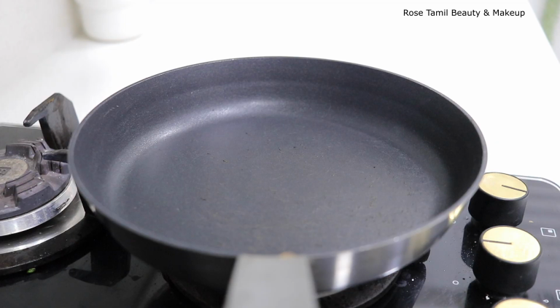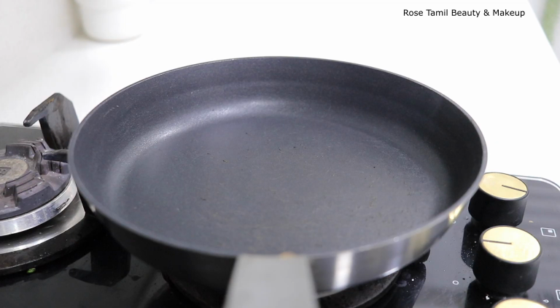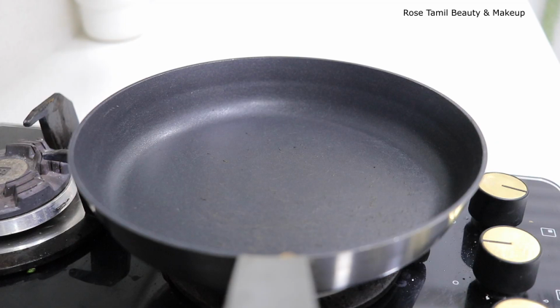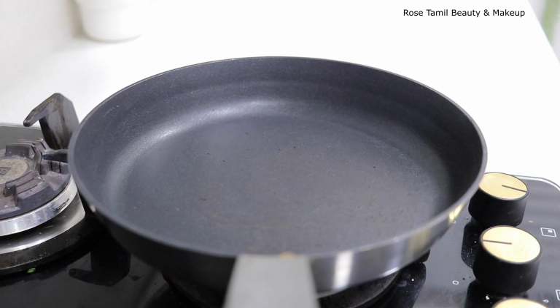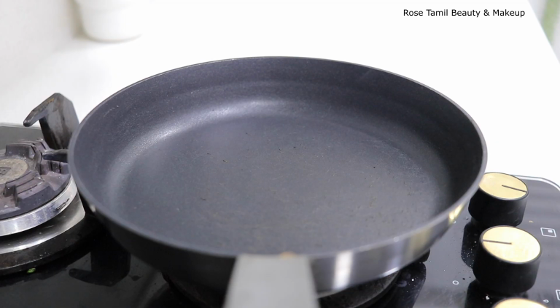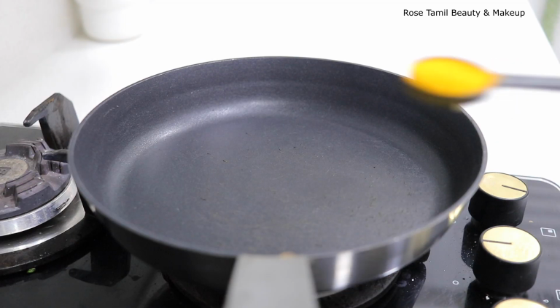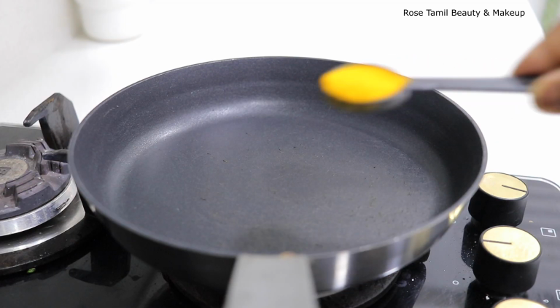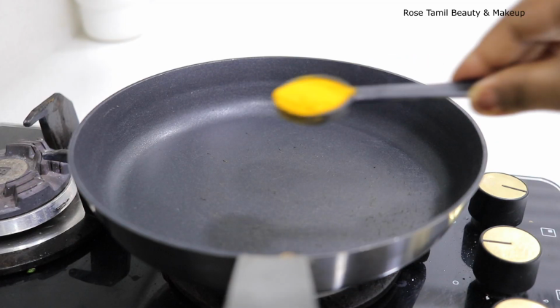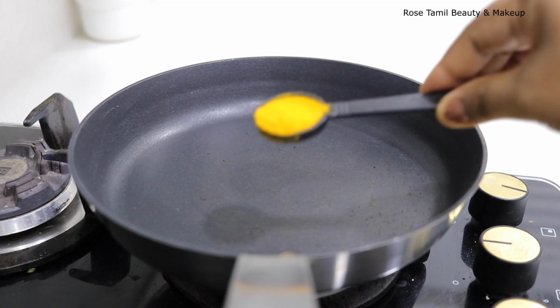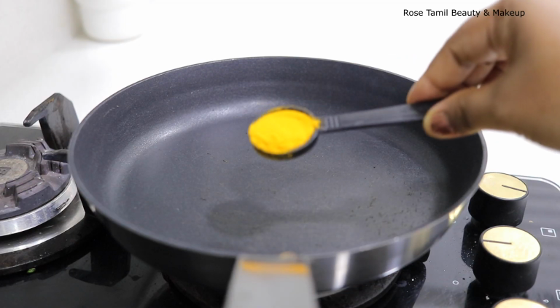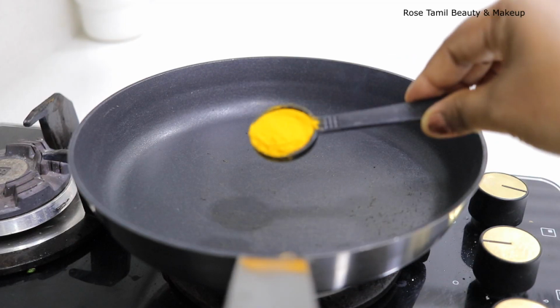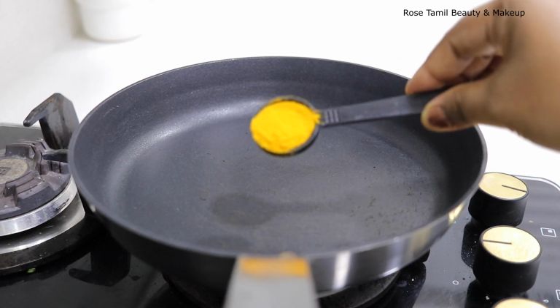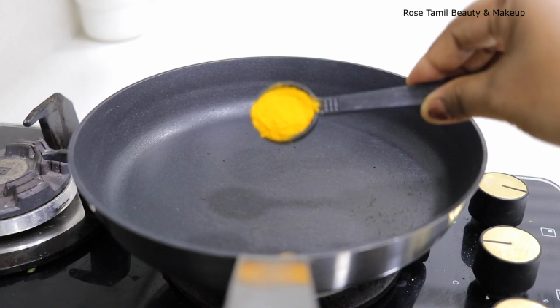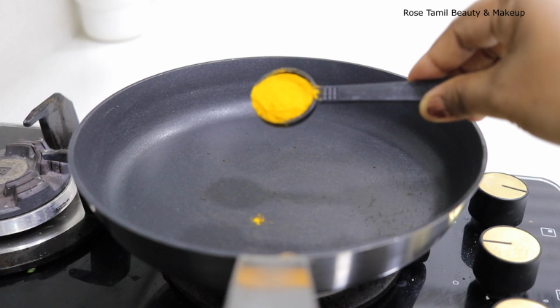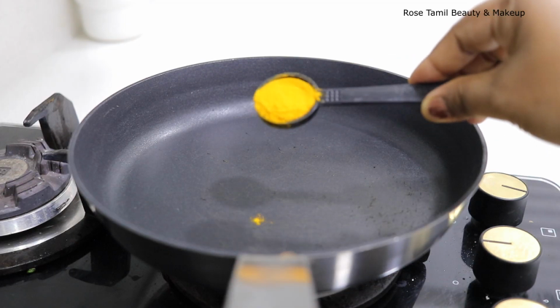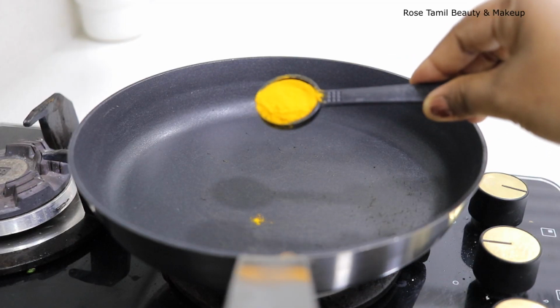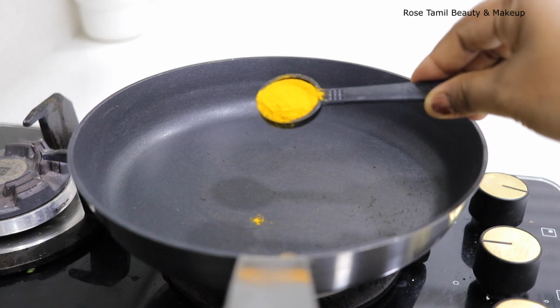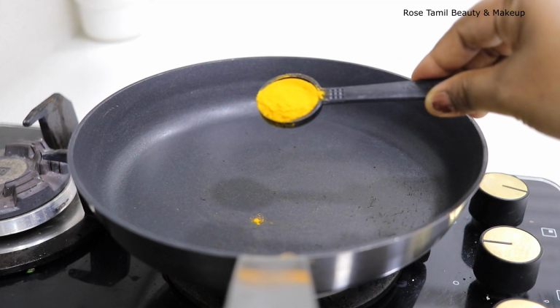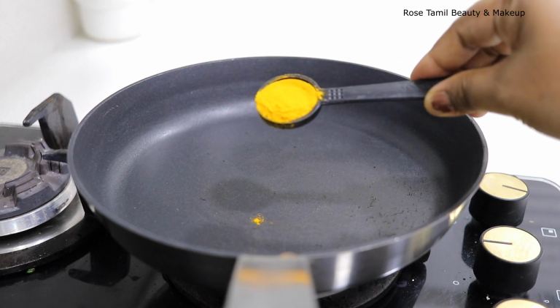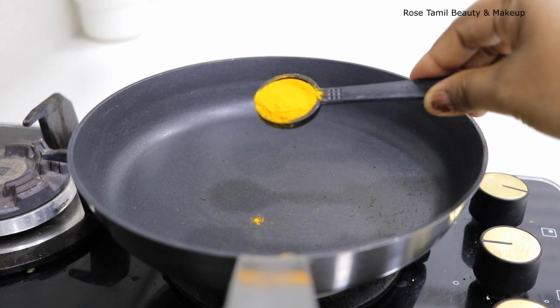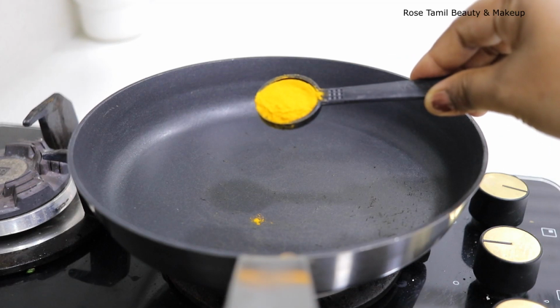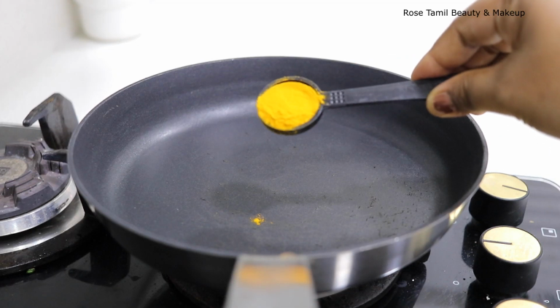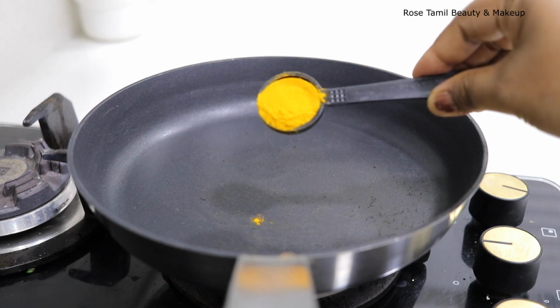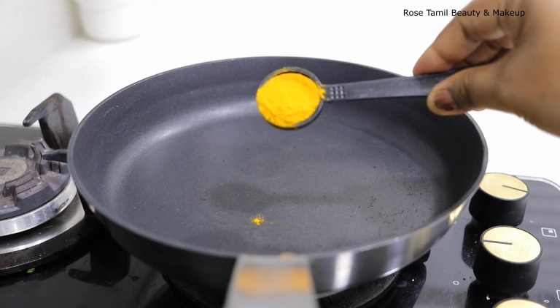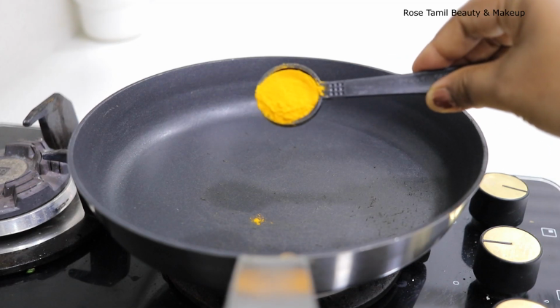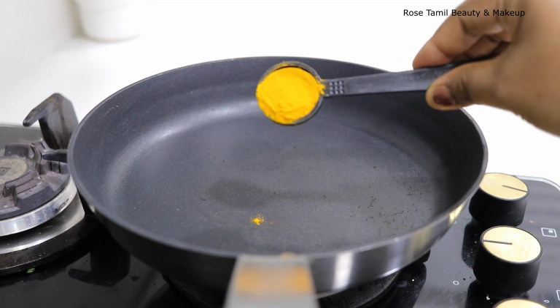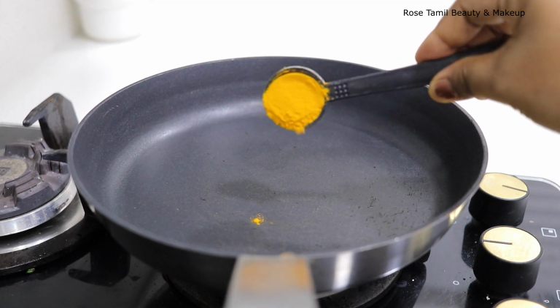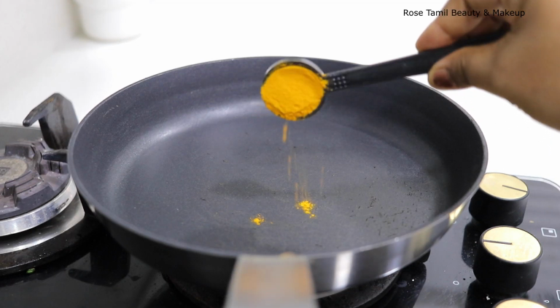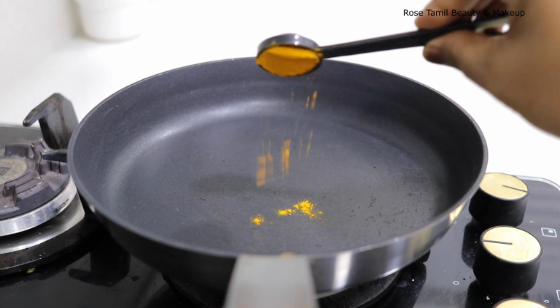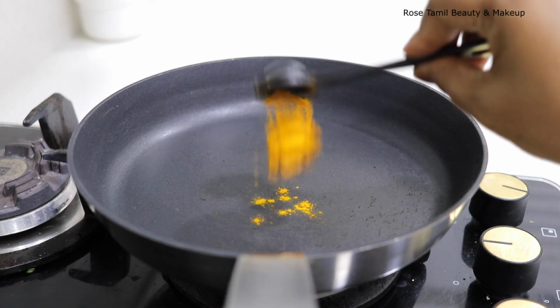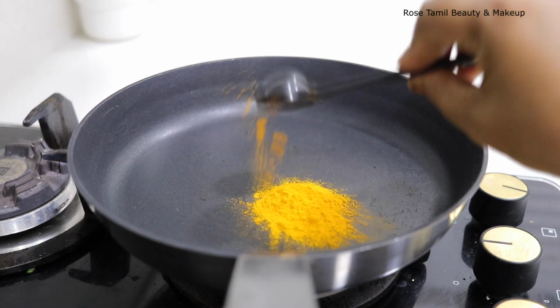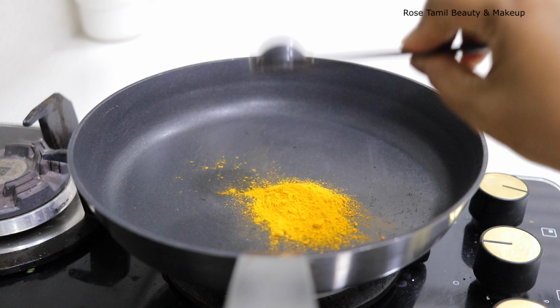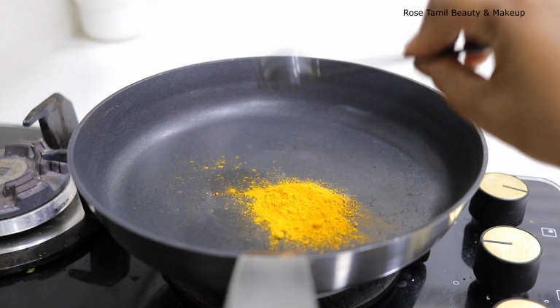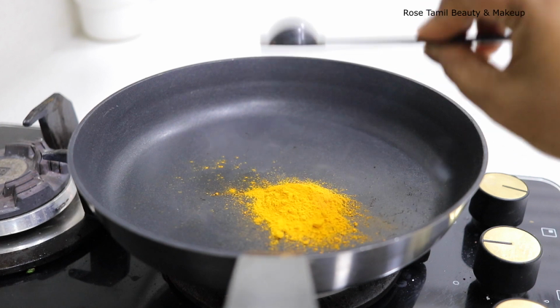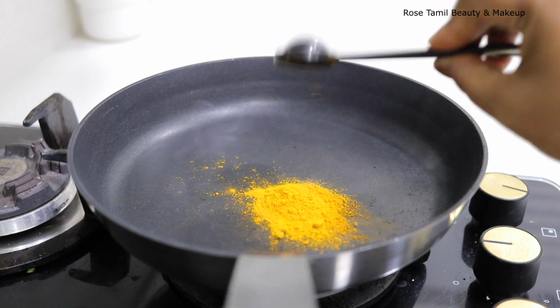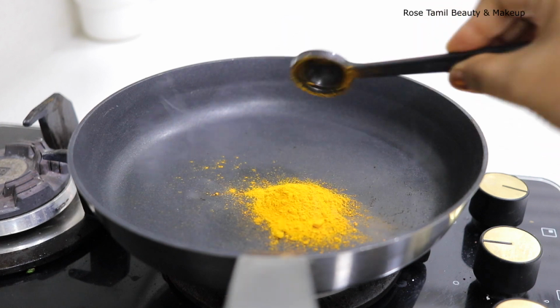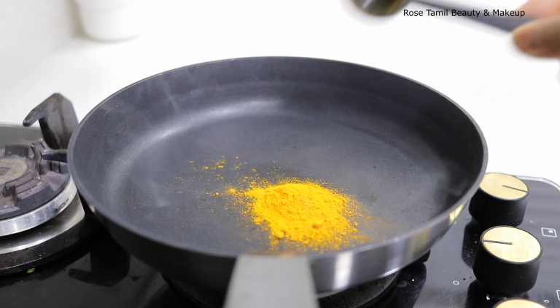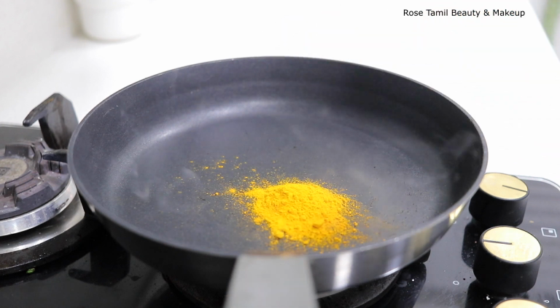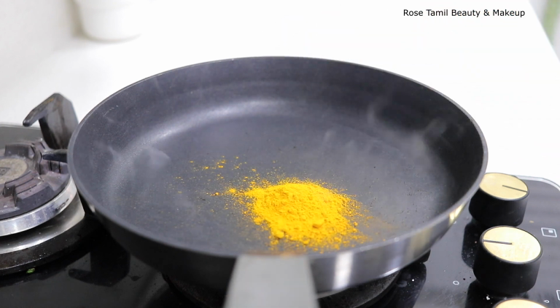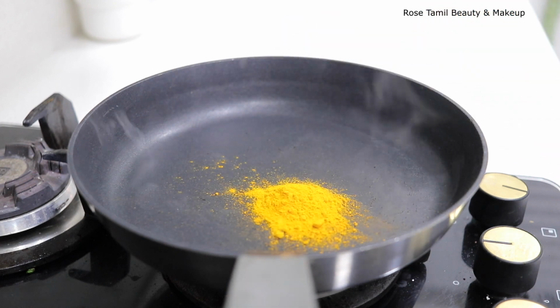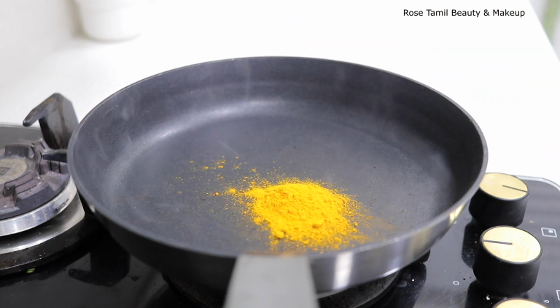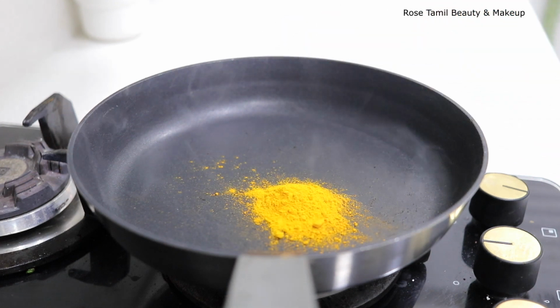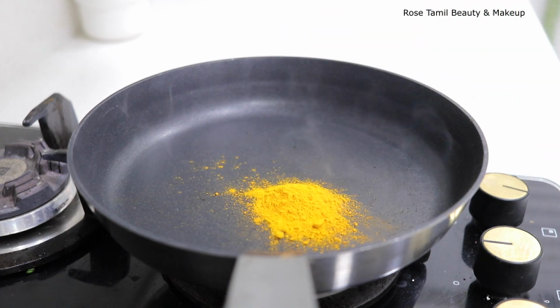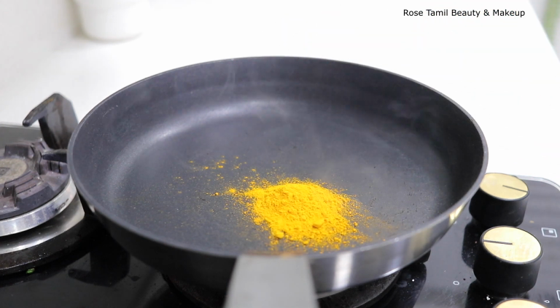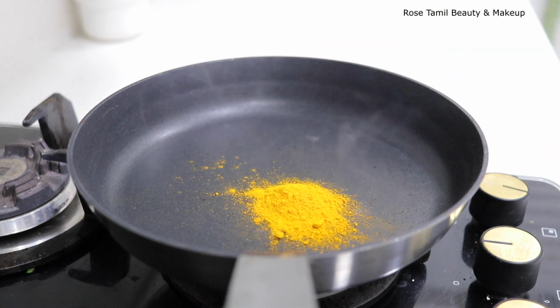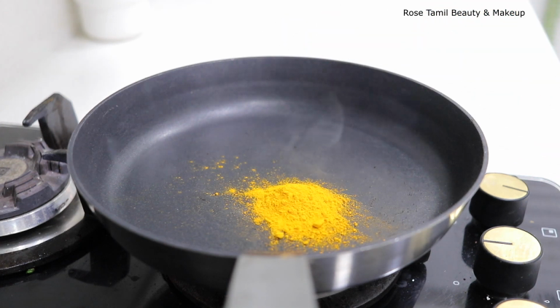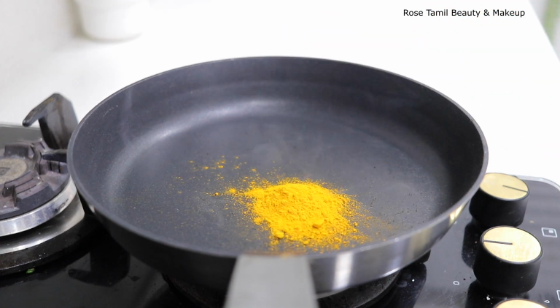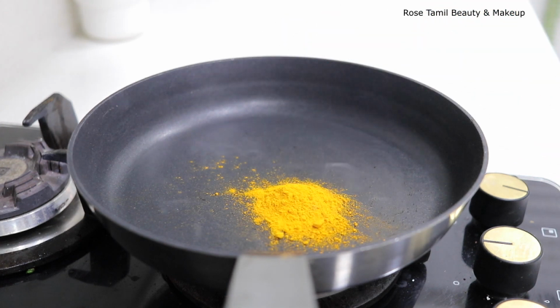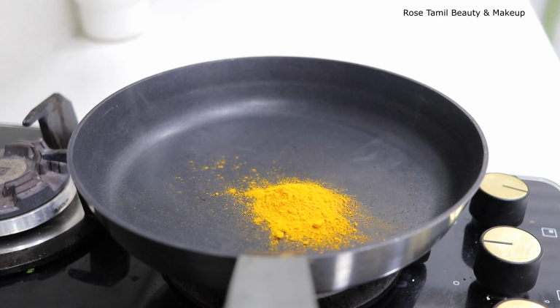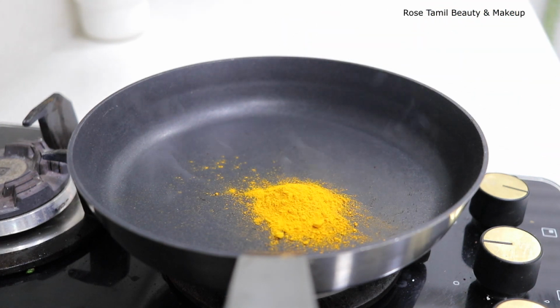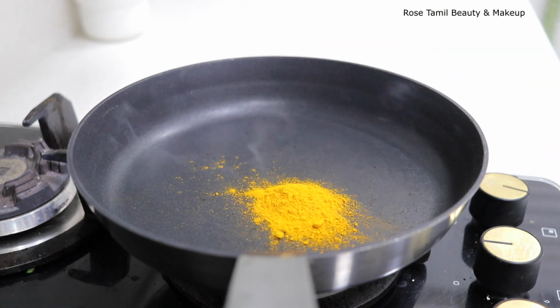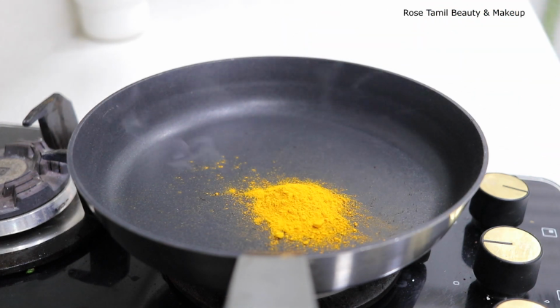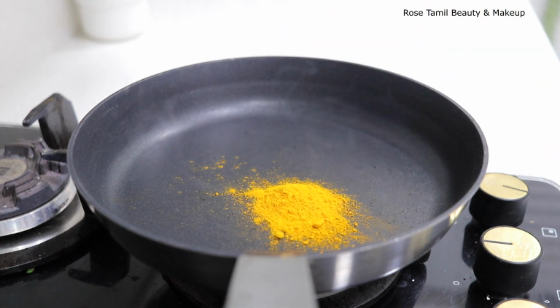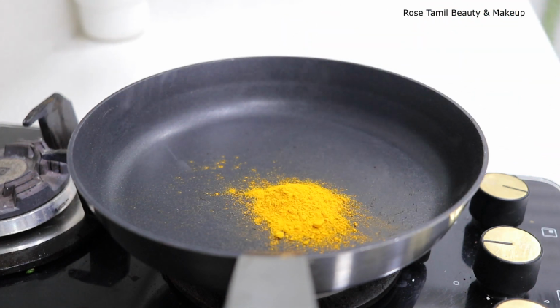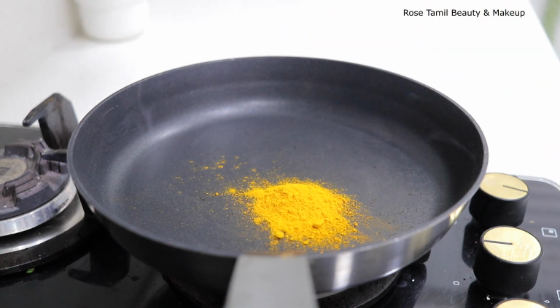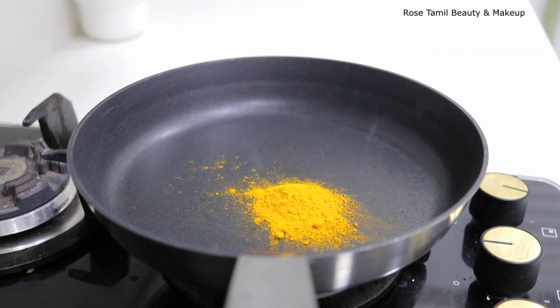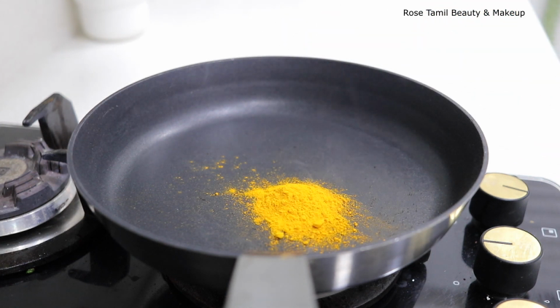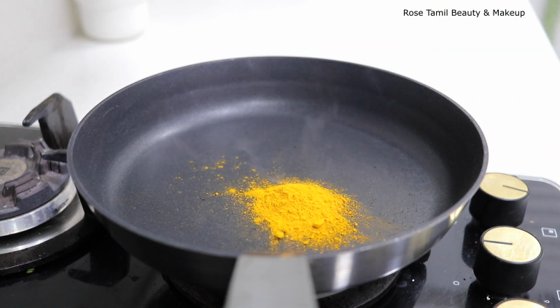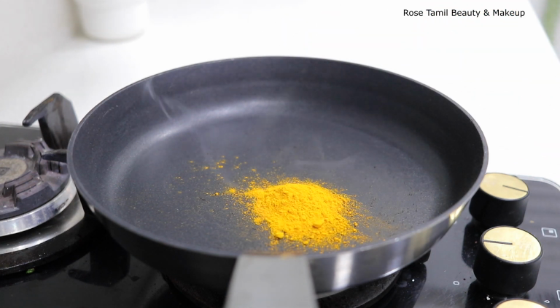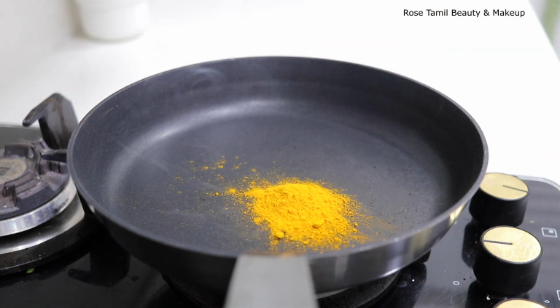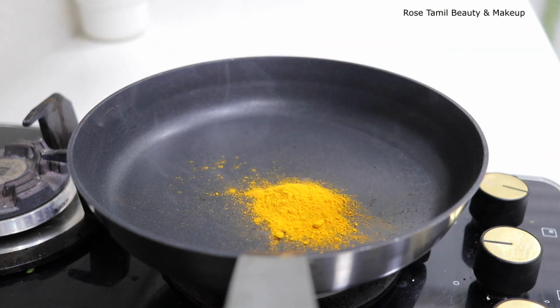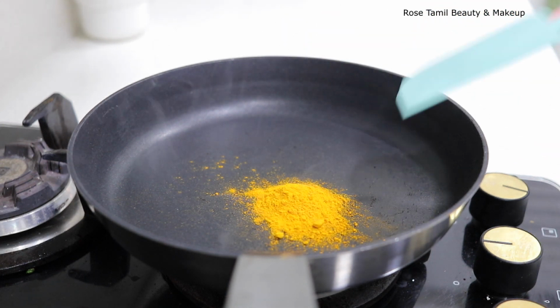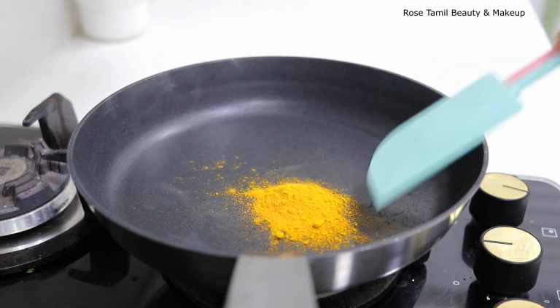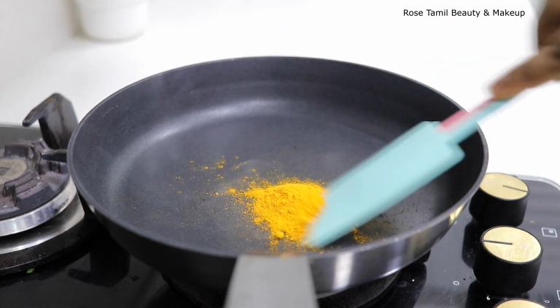What do you do first? If you use a fry pan, you can heat it. Add 1 teaspoon of turmeric.